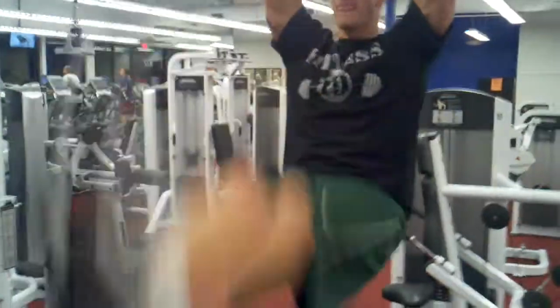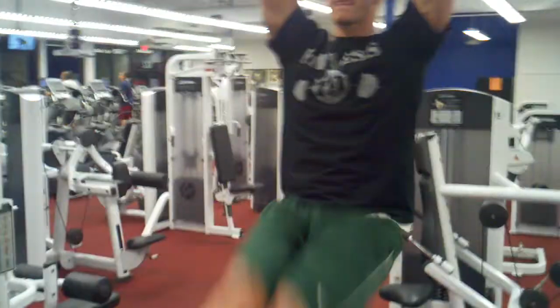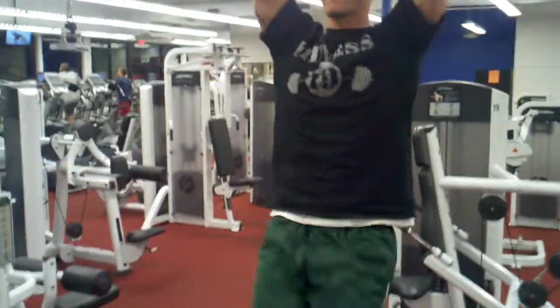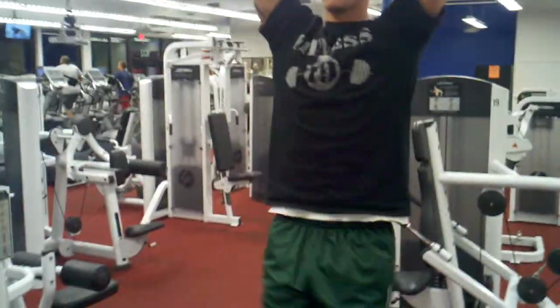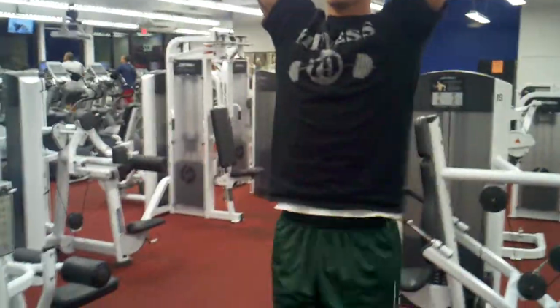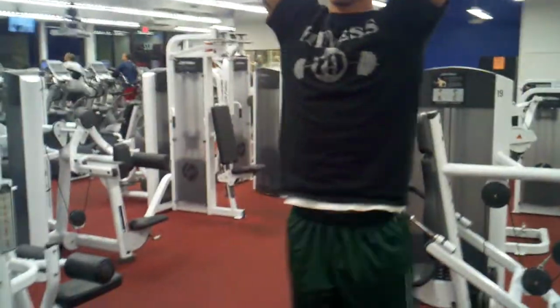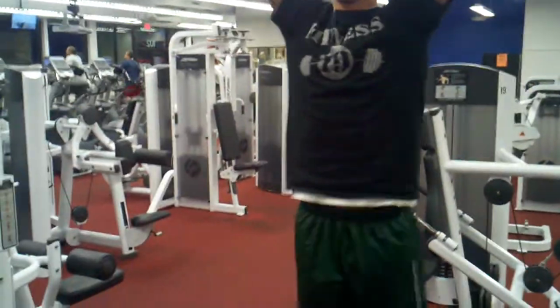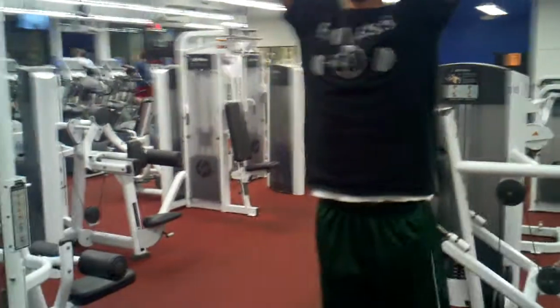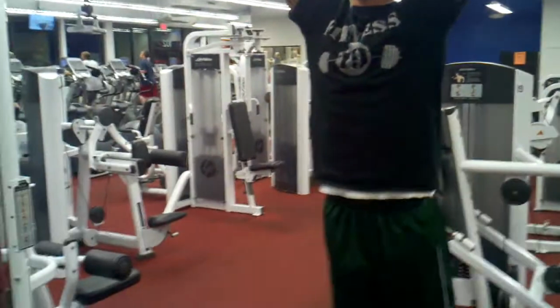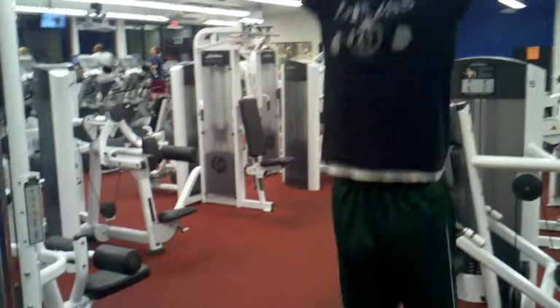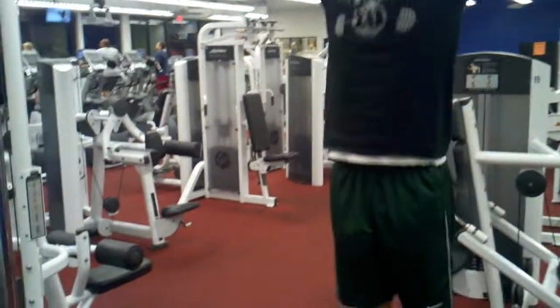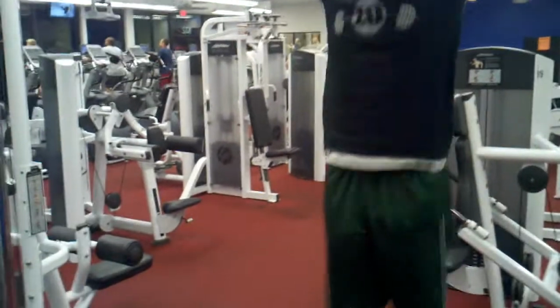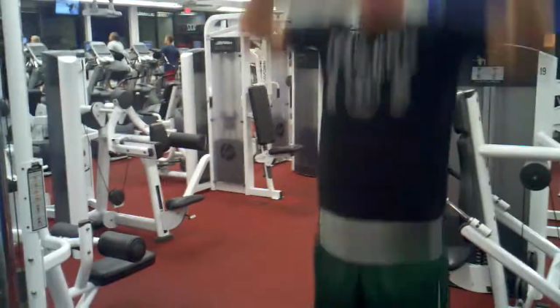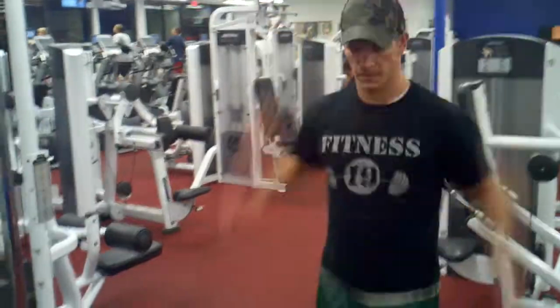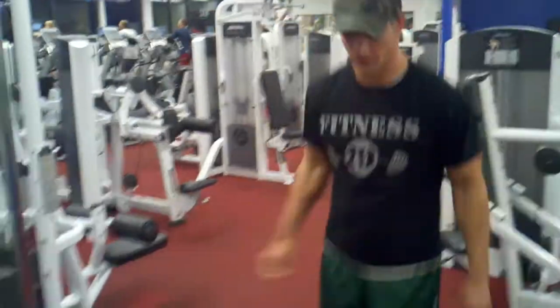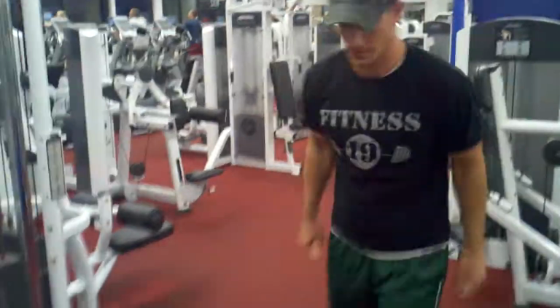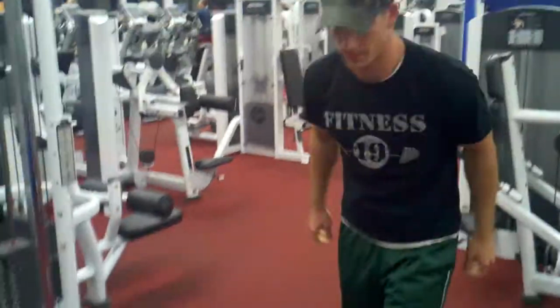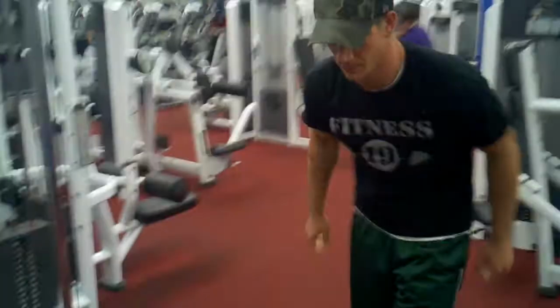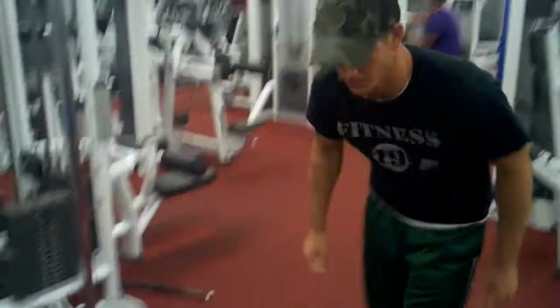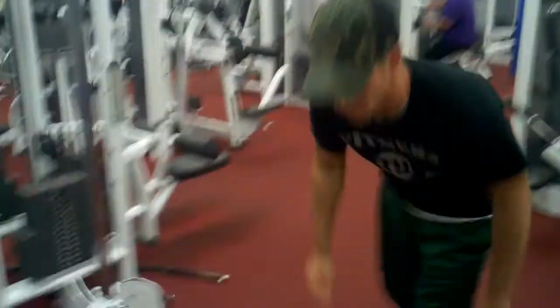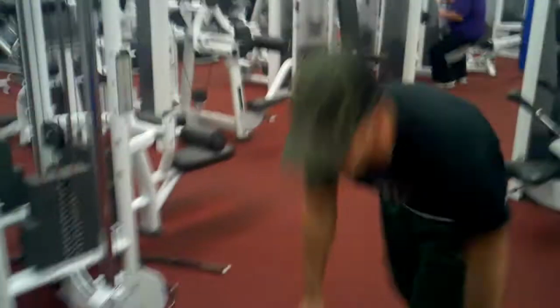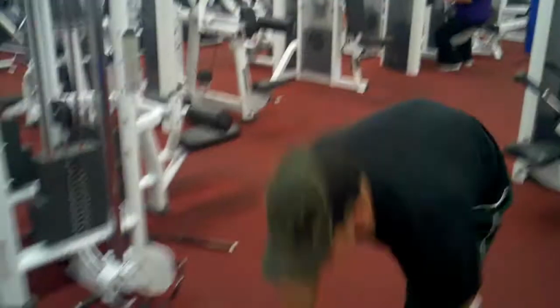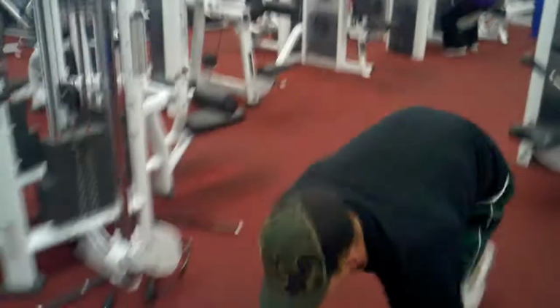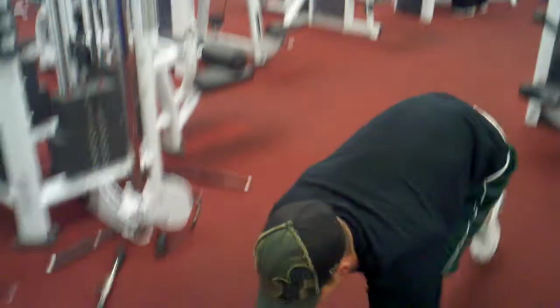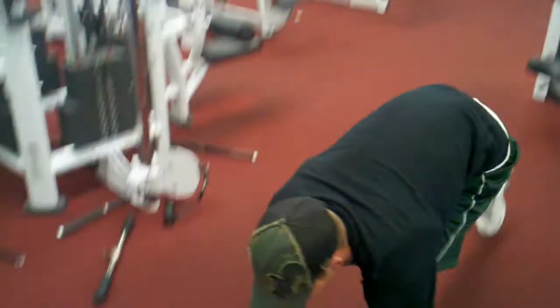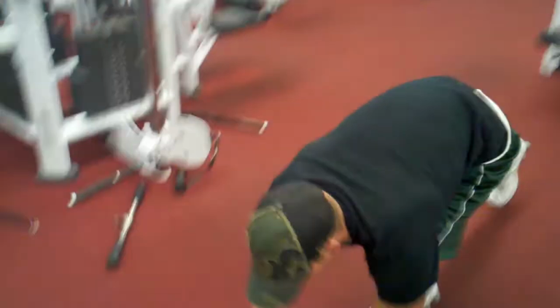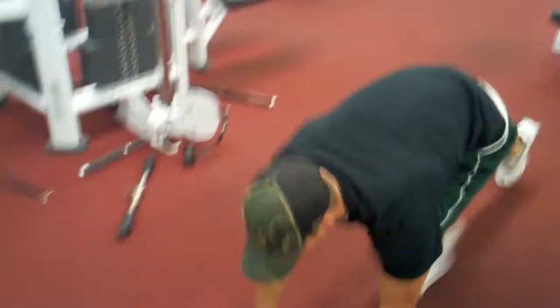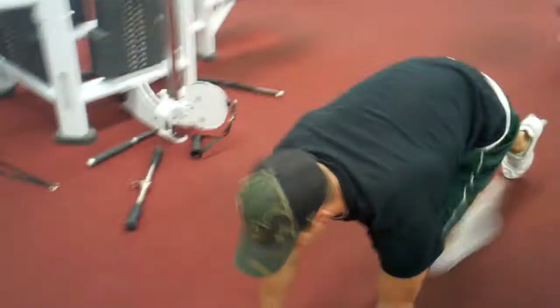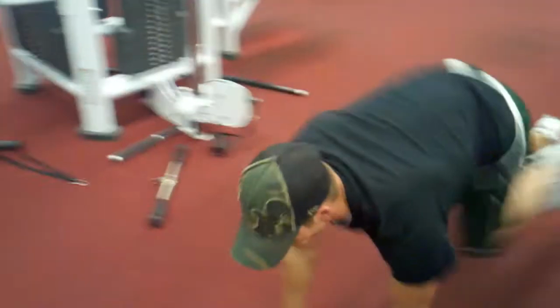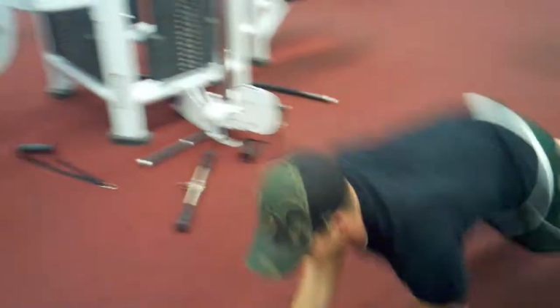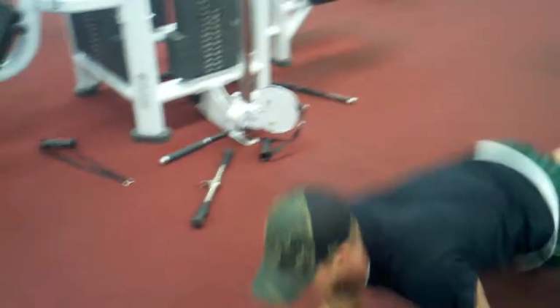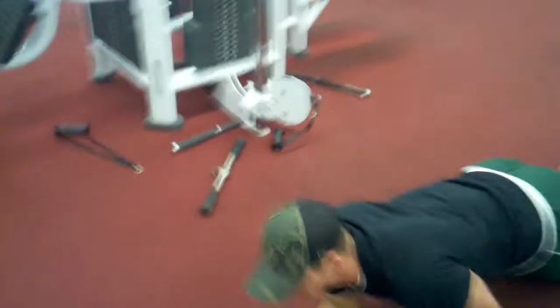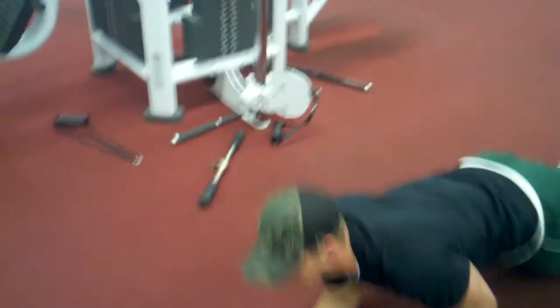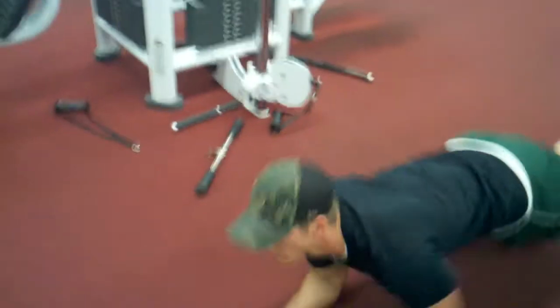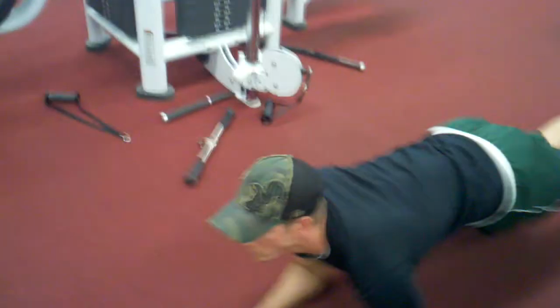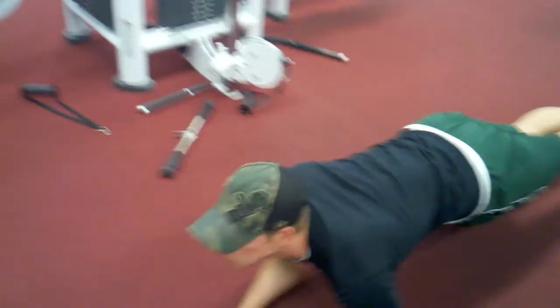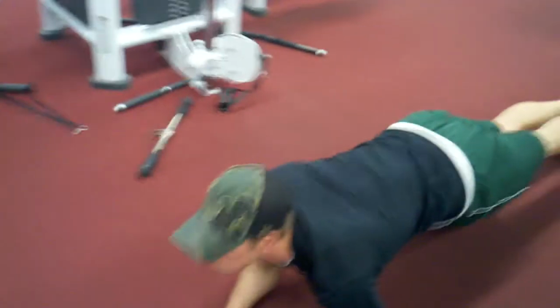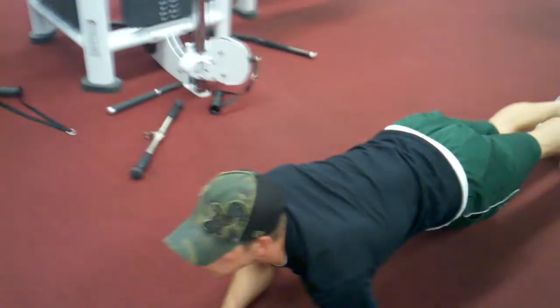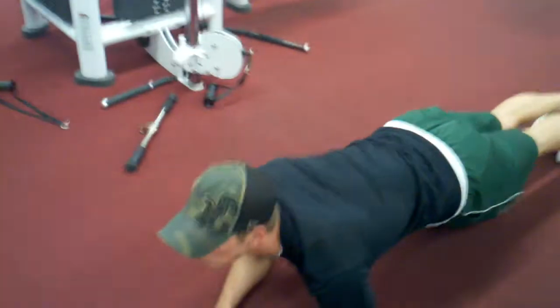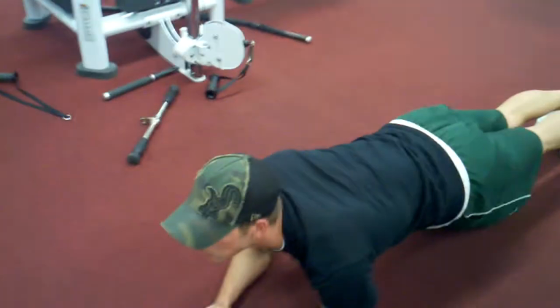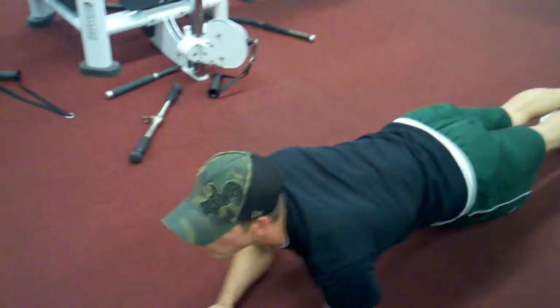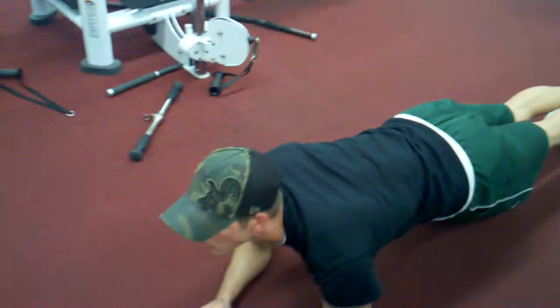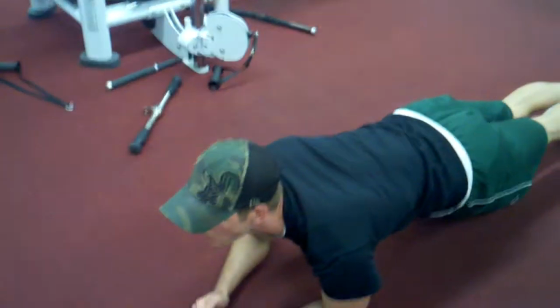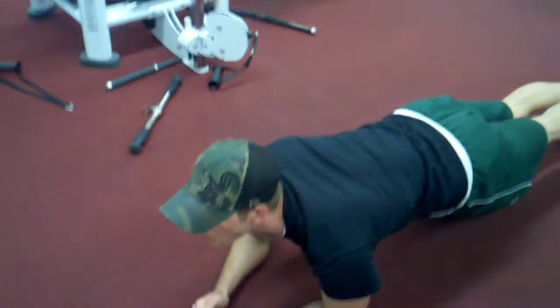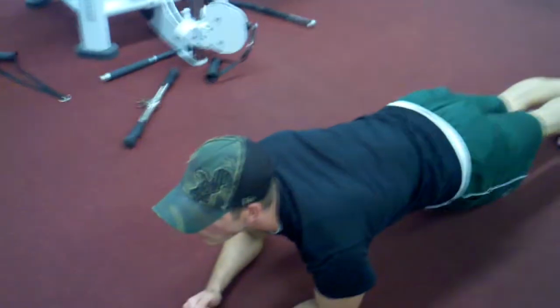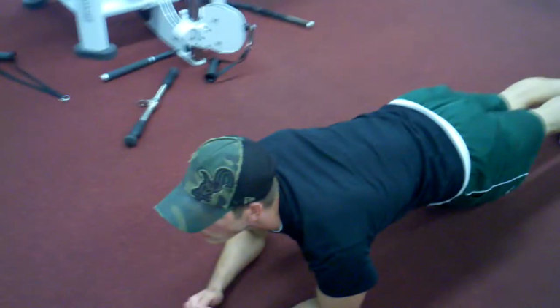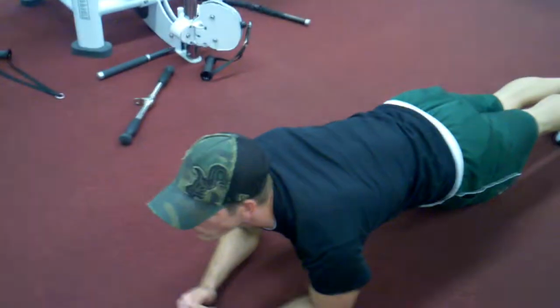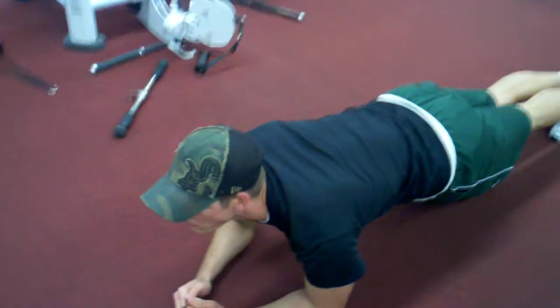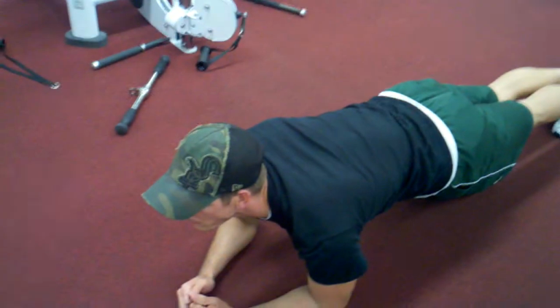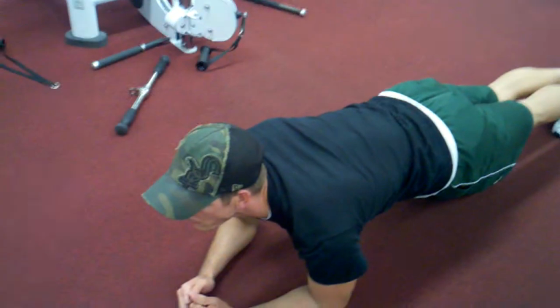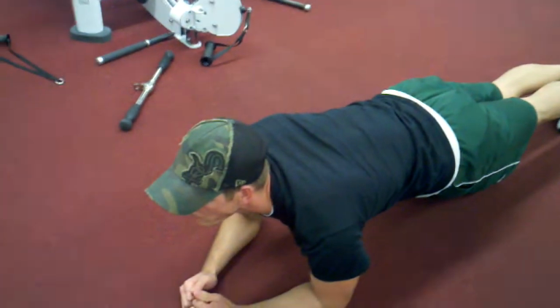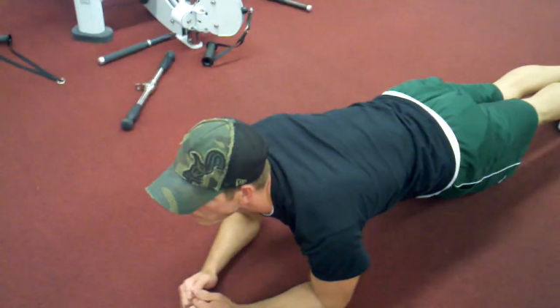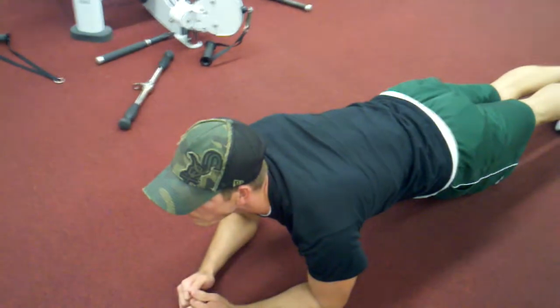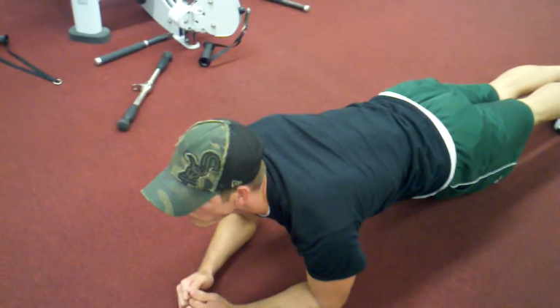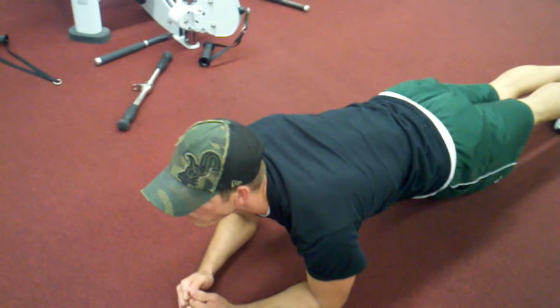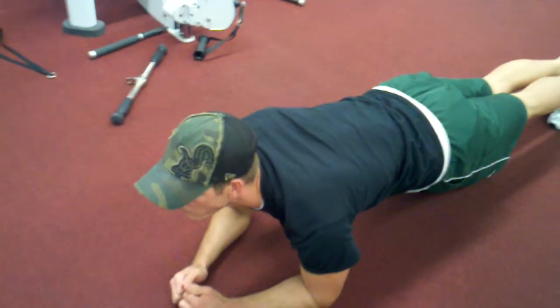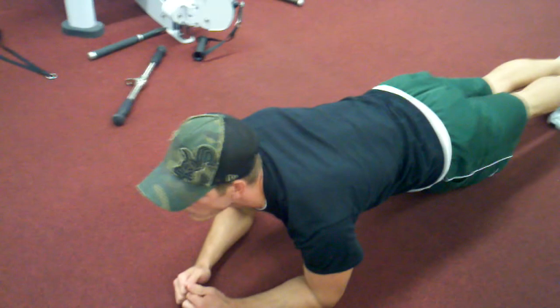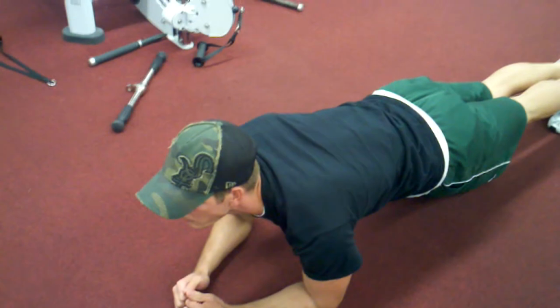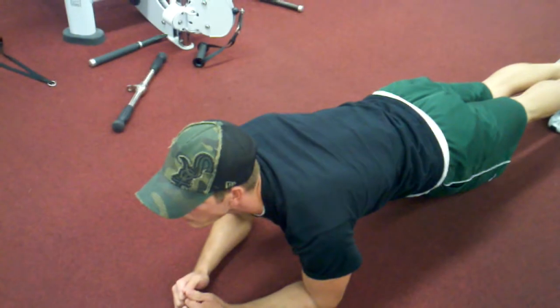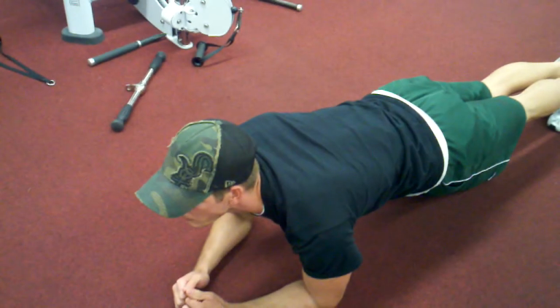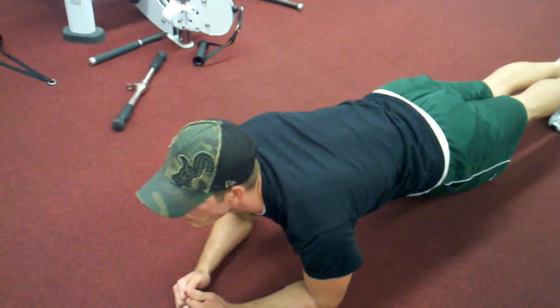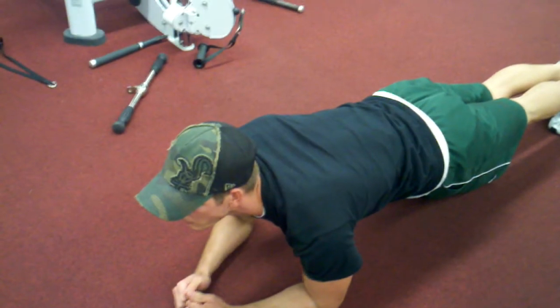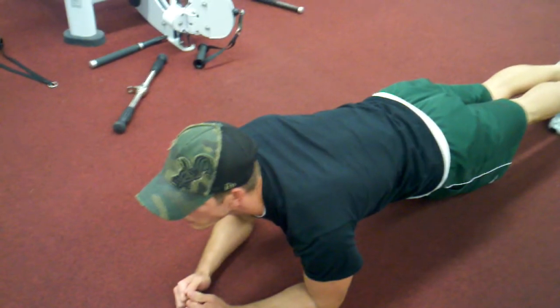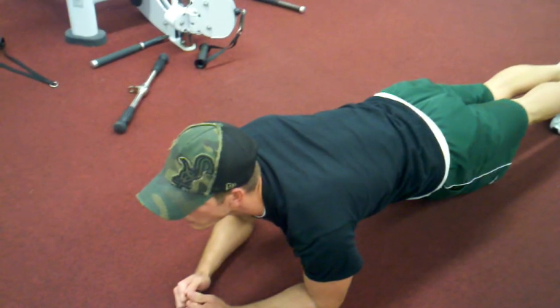Then we're going to planks. You want to make sure you hold this position for a minute, and we're going to do four sets of those.